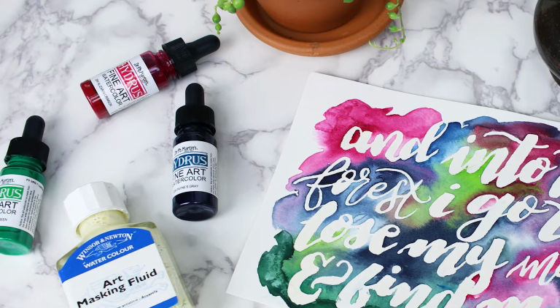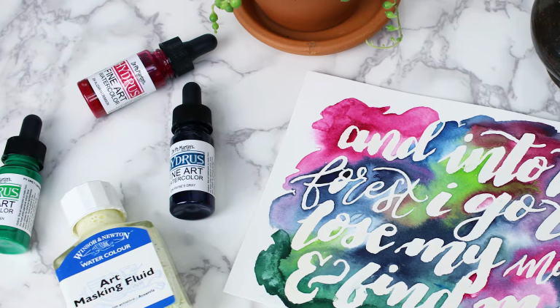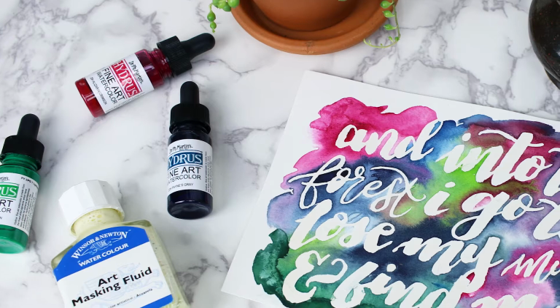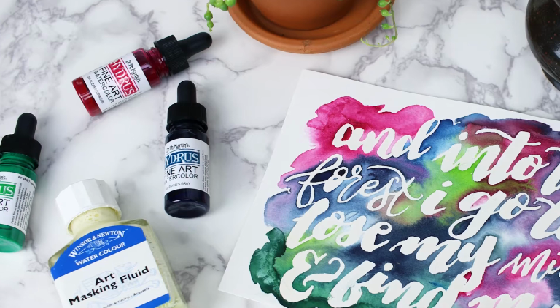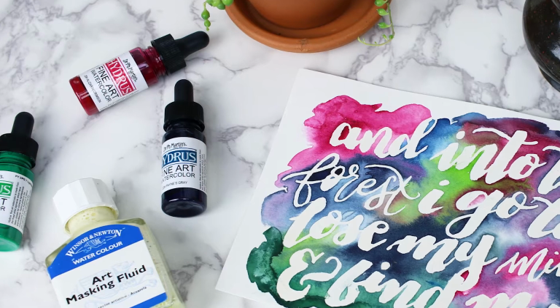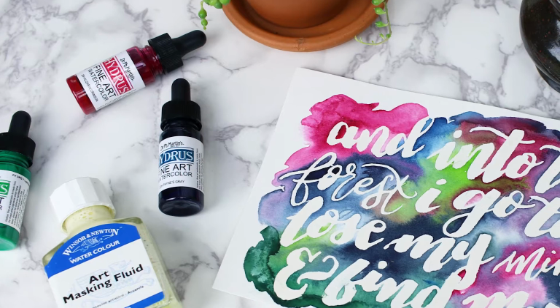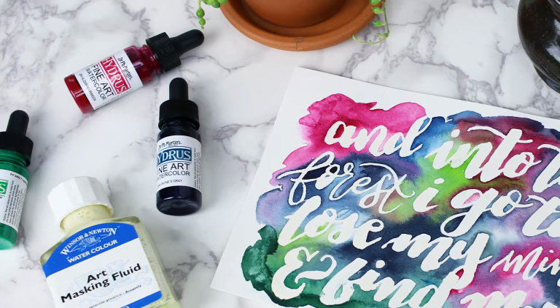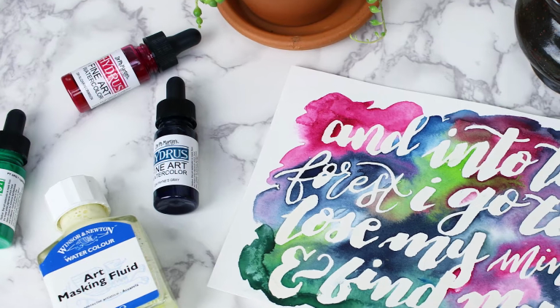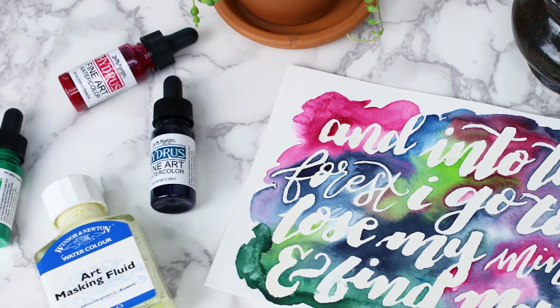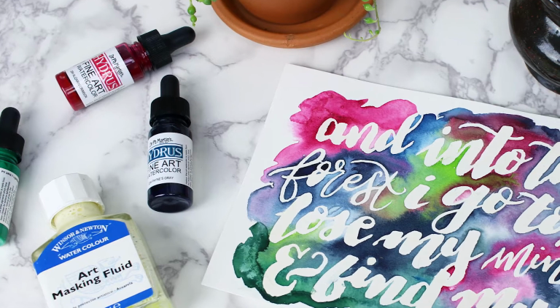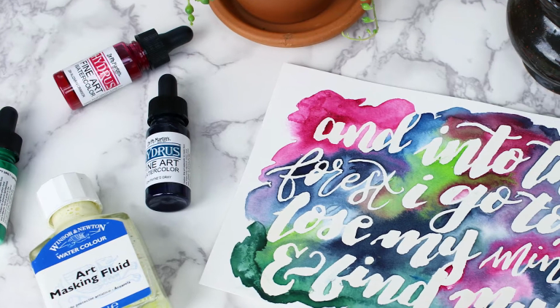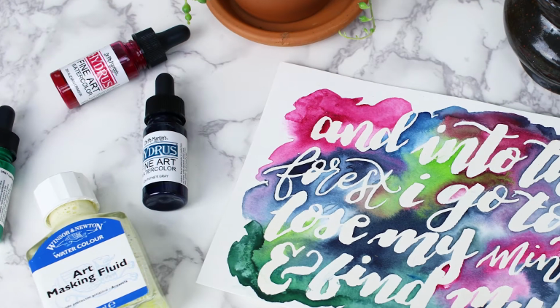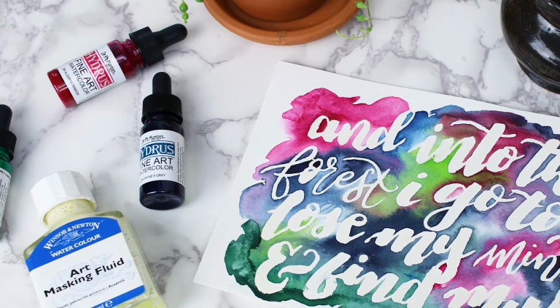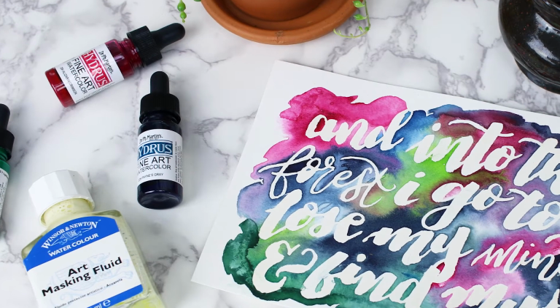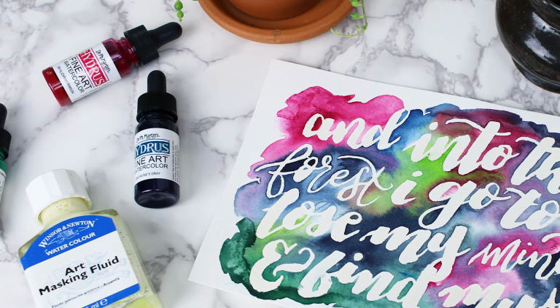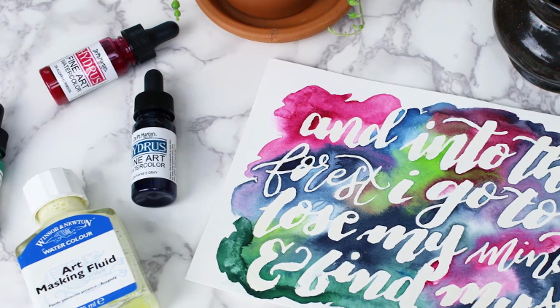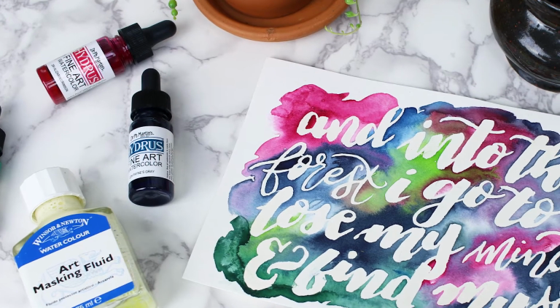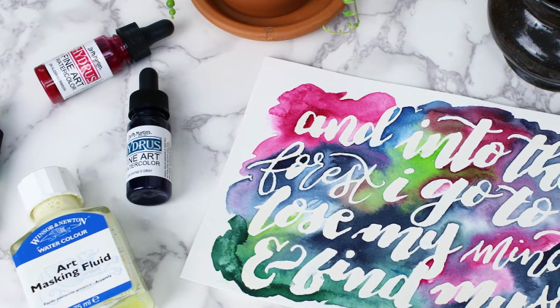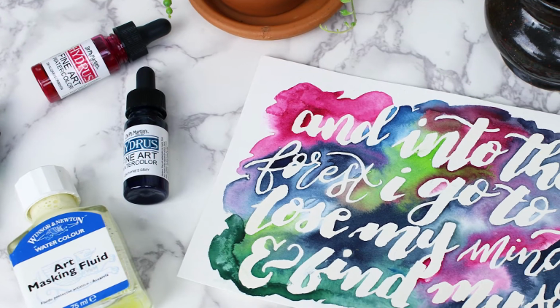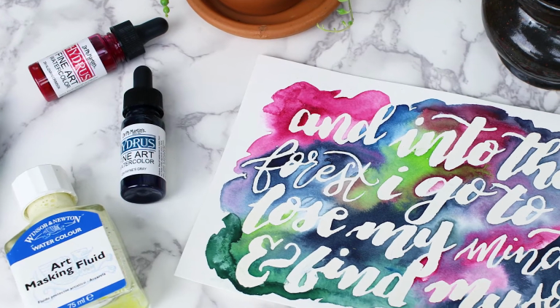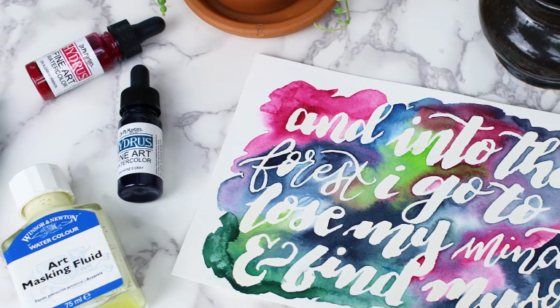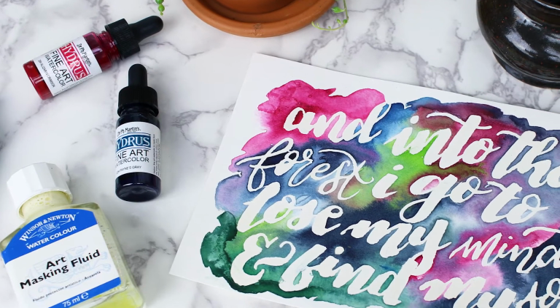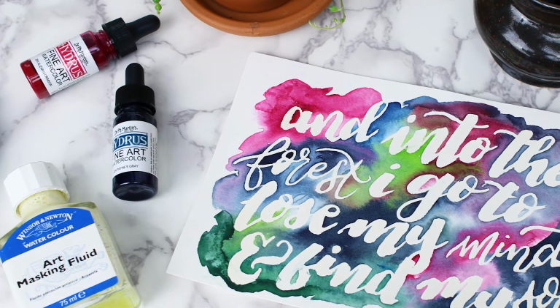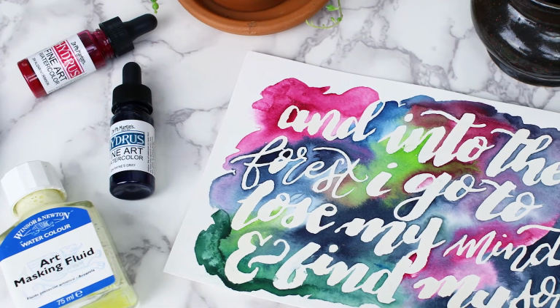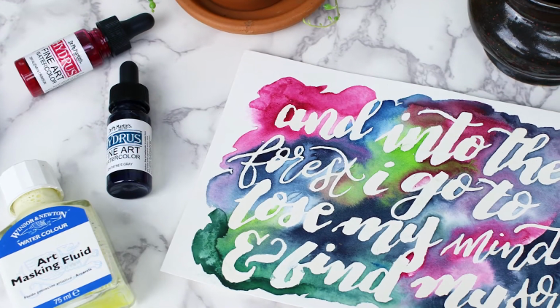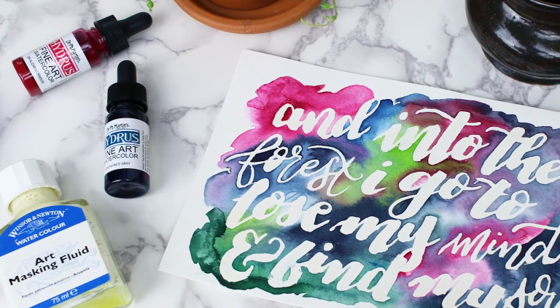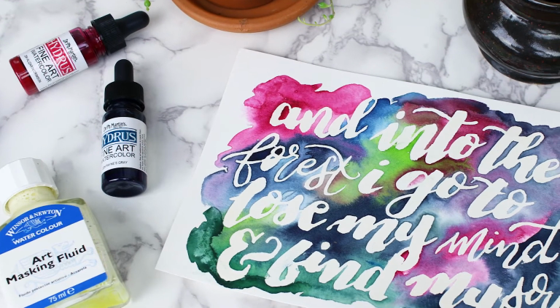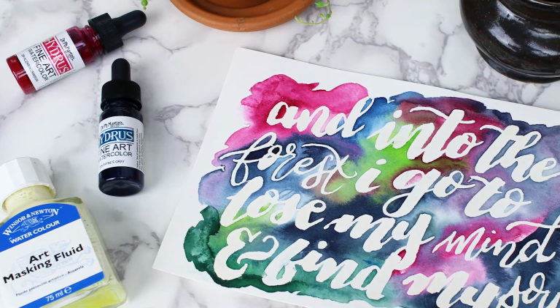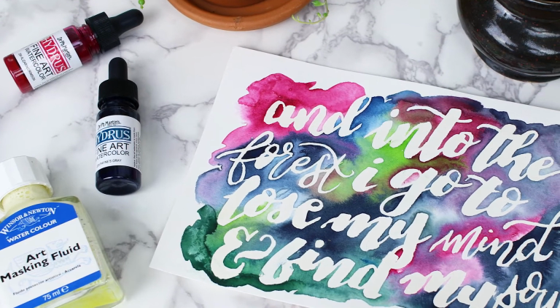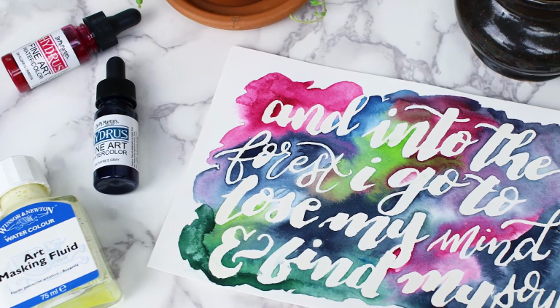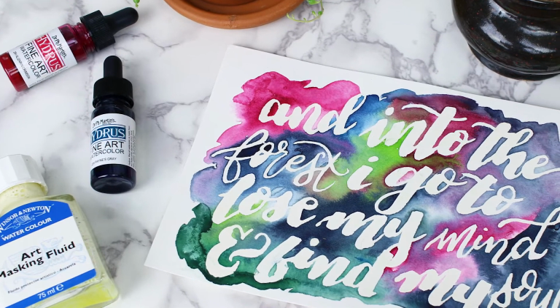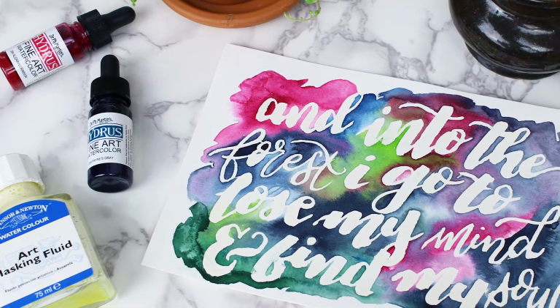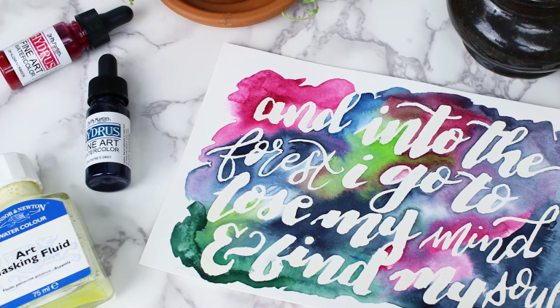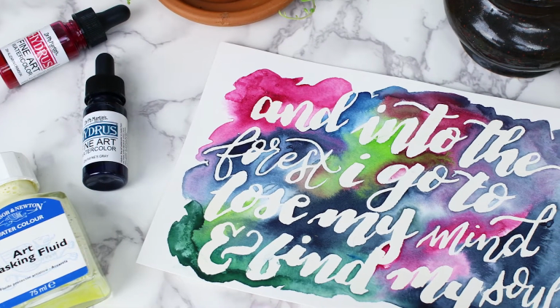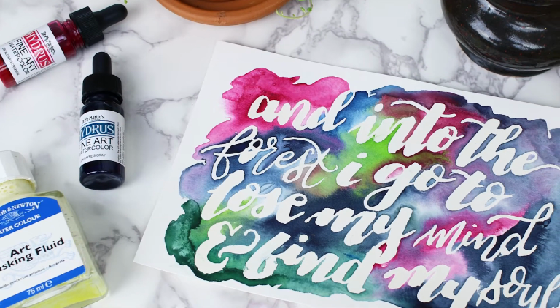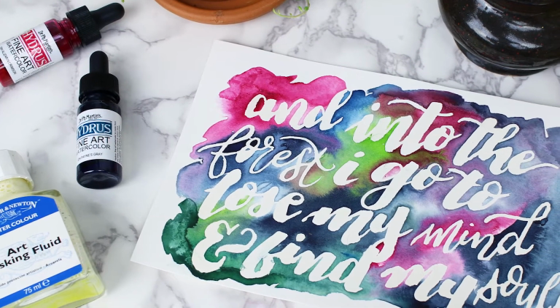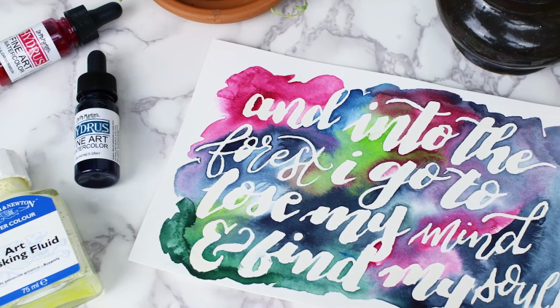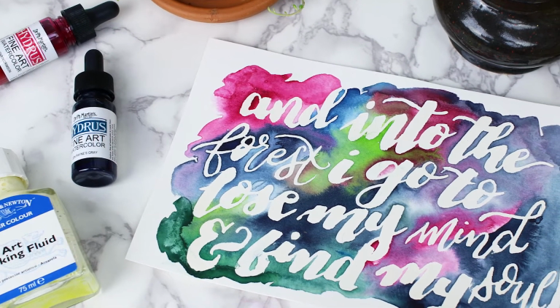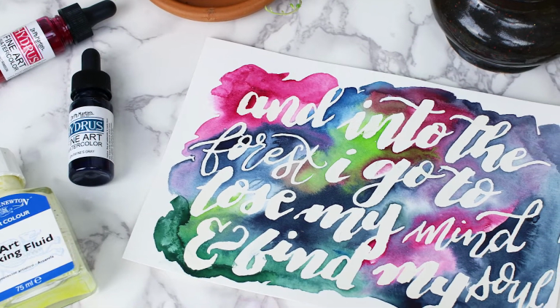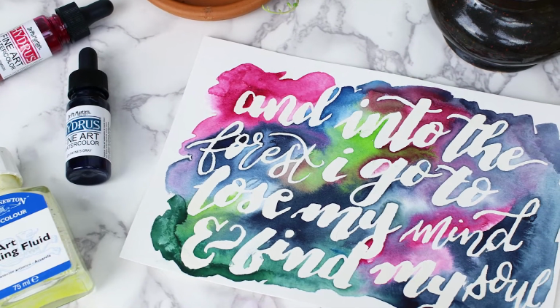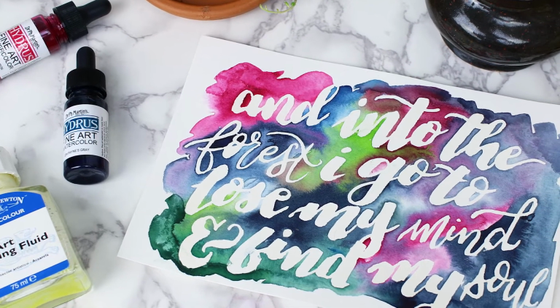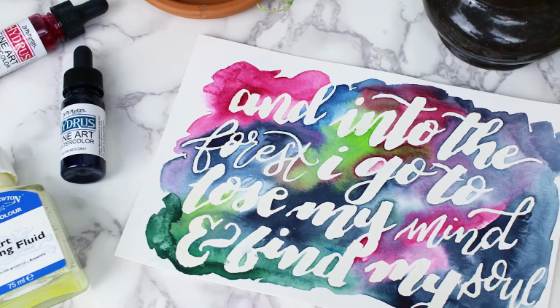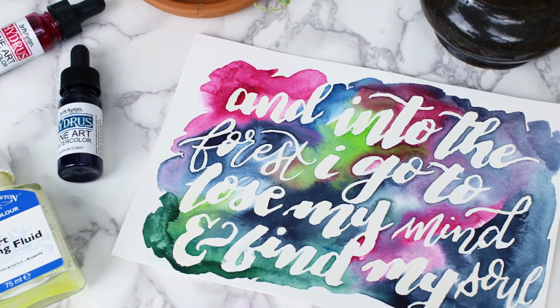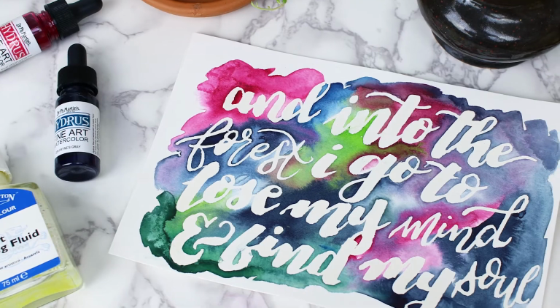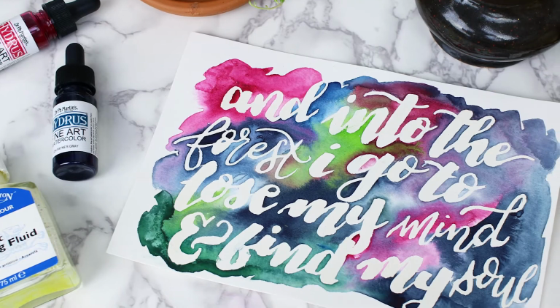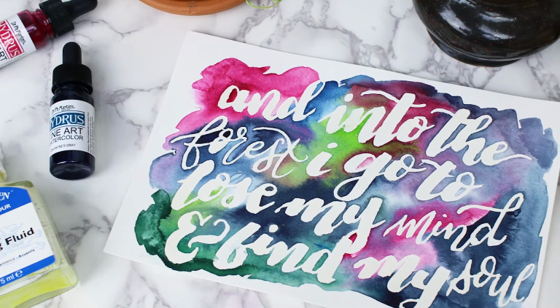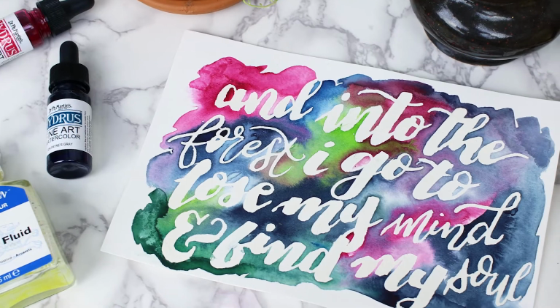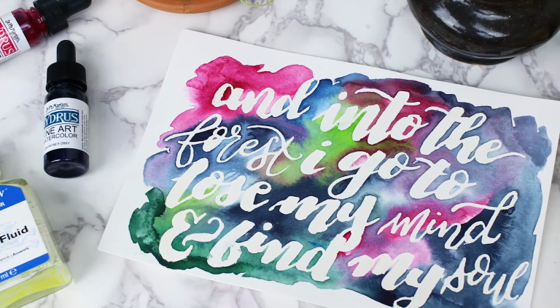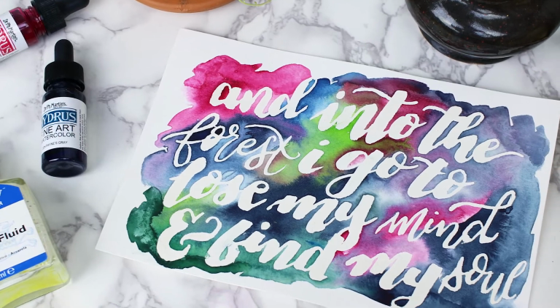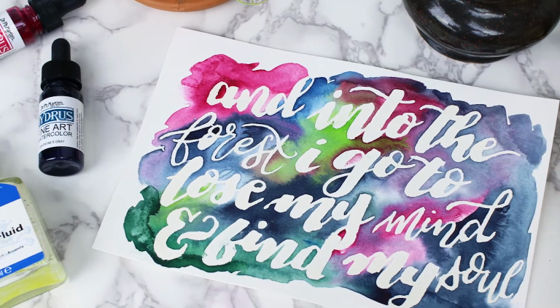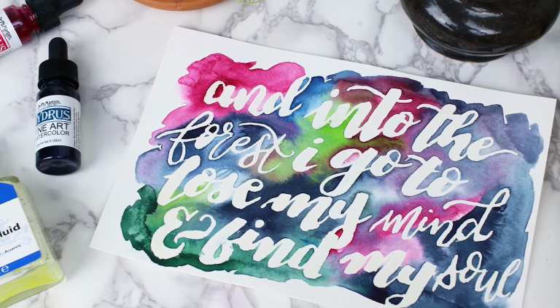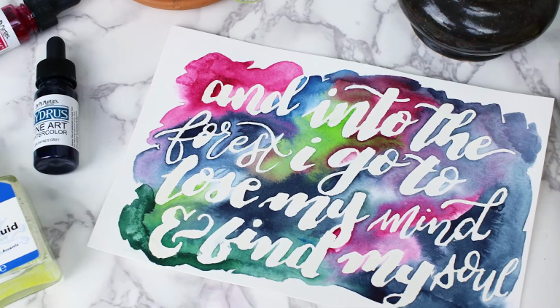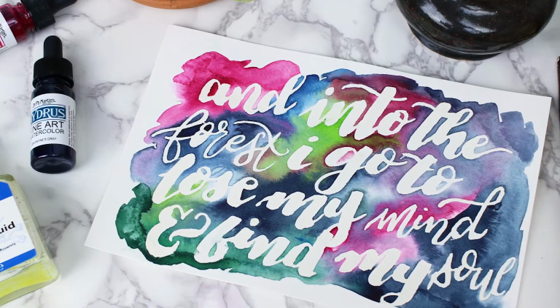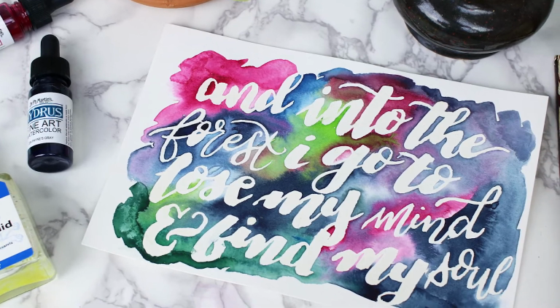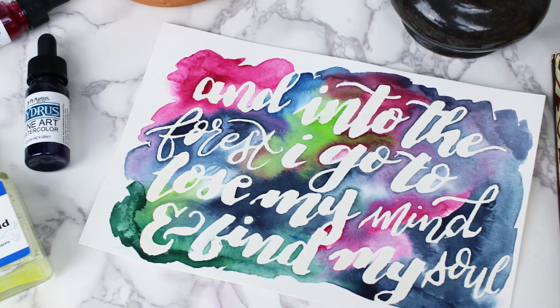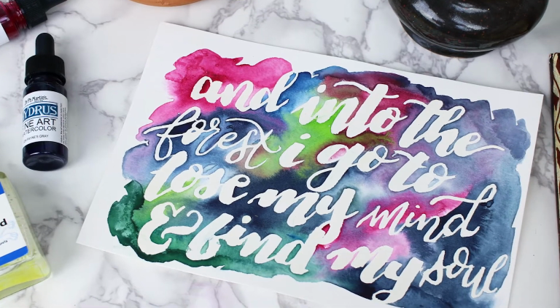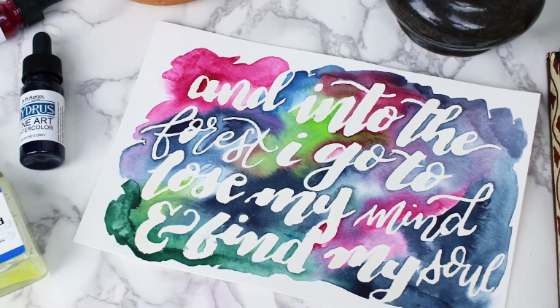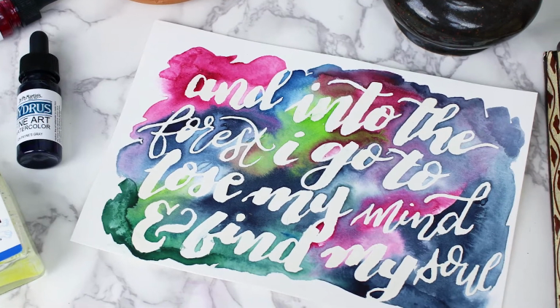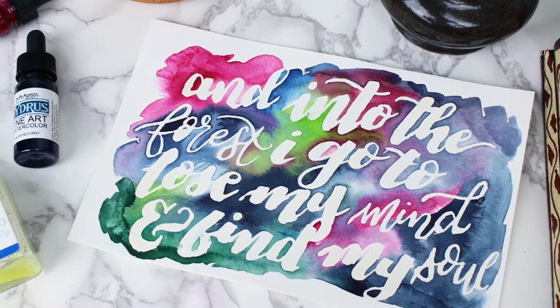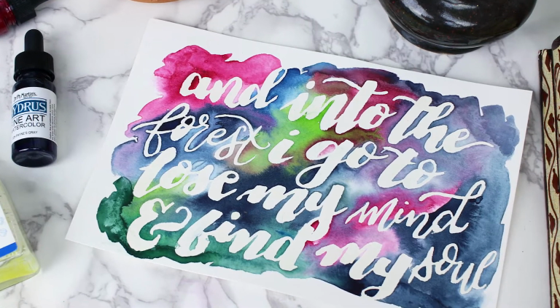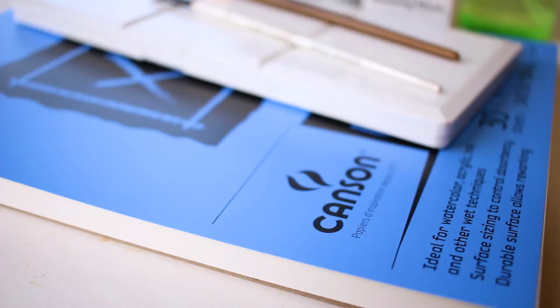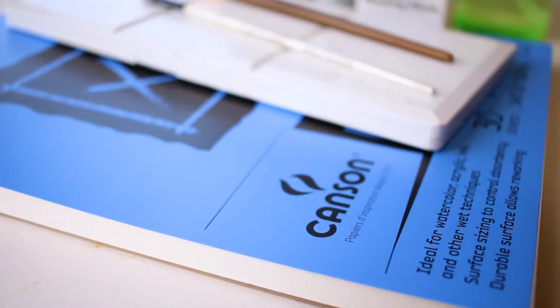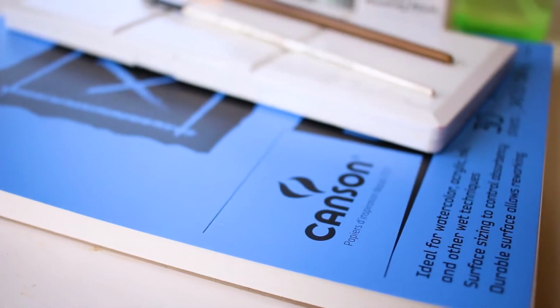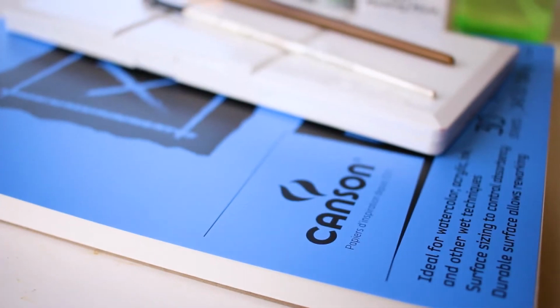Hello and welcome to Little Coffee Fox. Today we're going to talk about how you can use masking fluid with watercolors to create stunning lettering pieces.